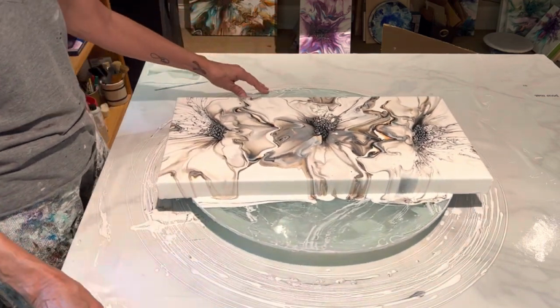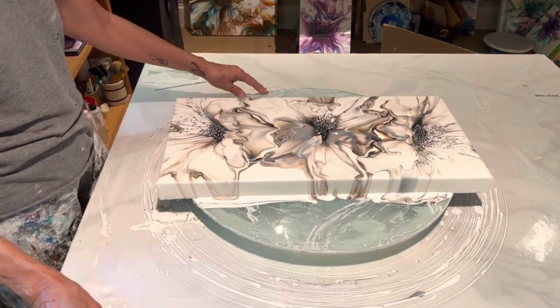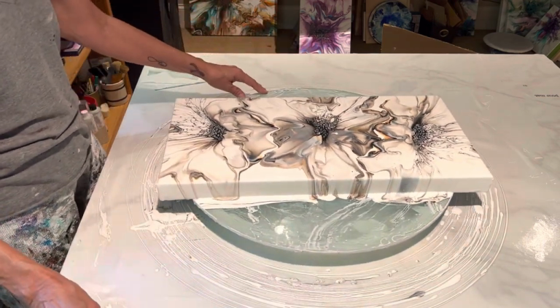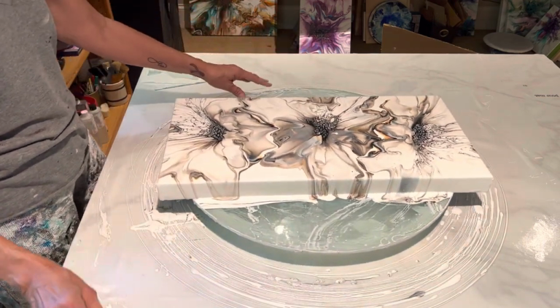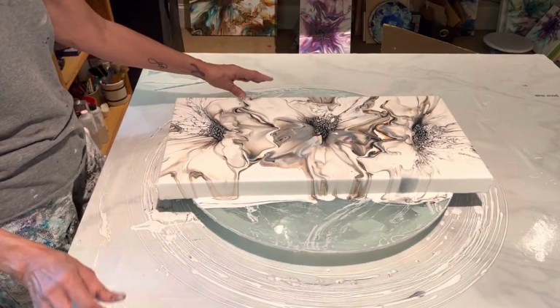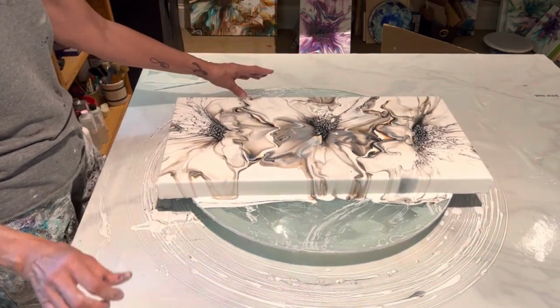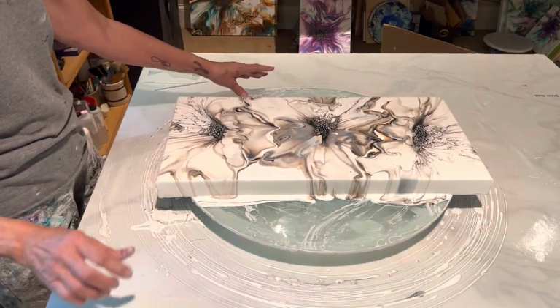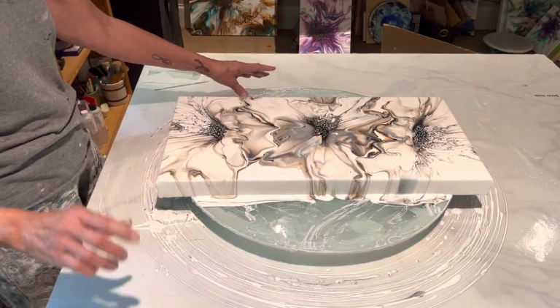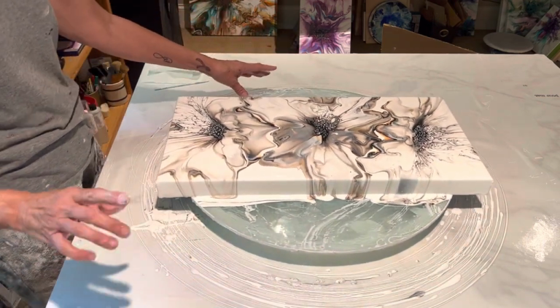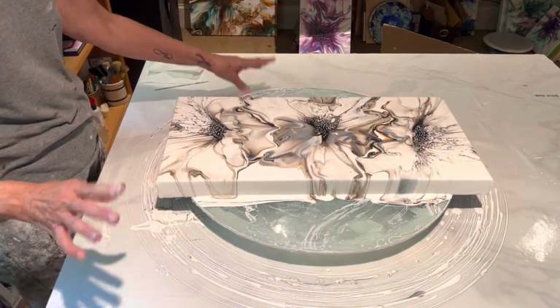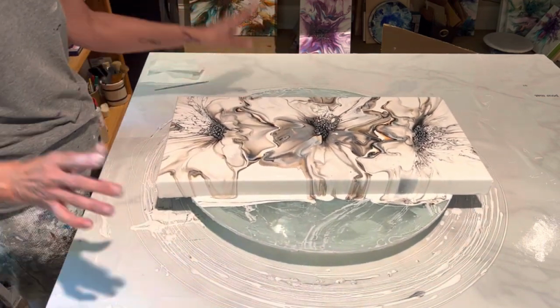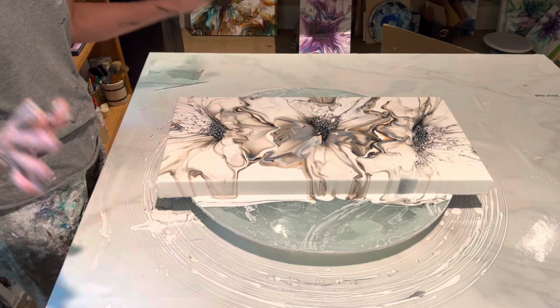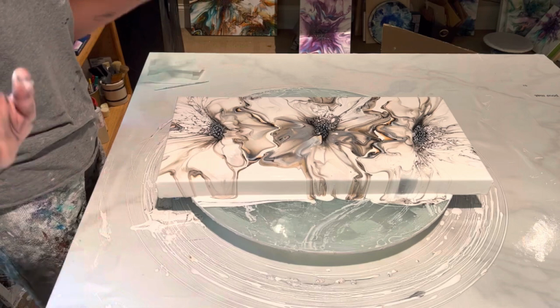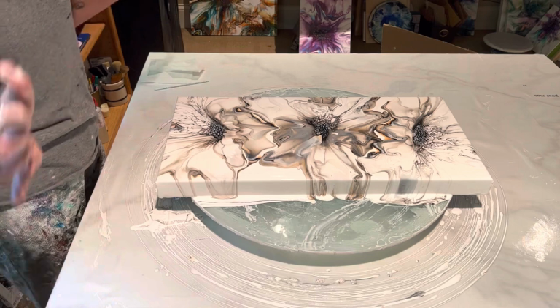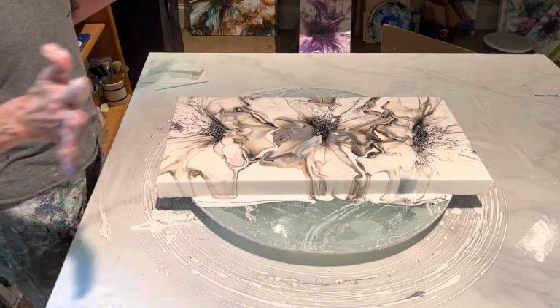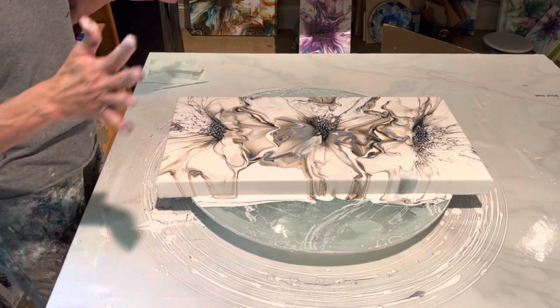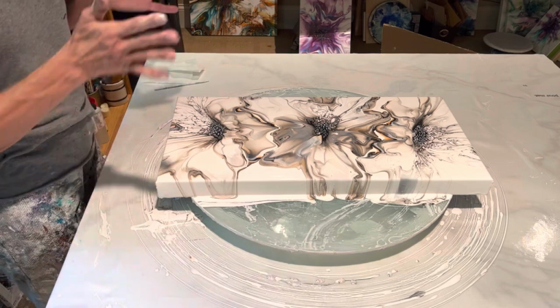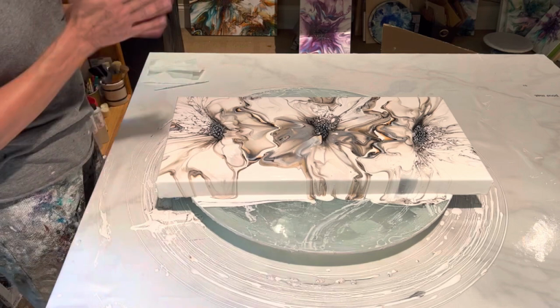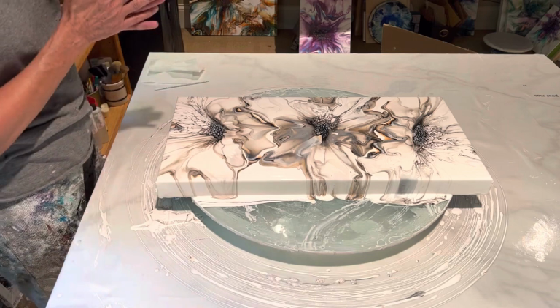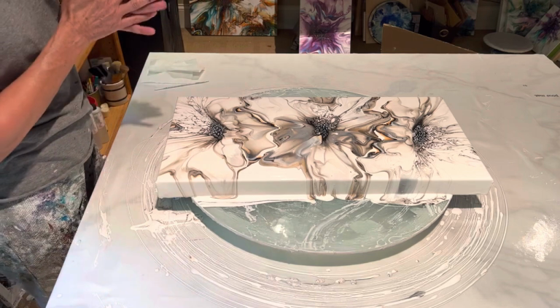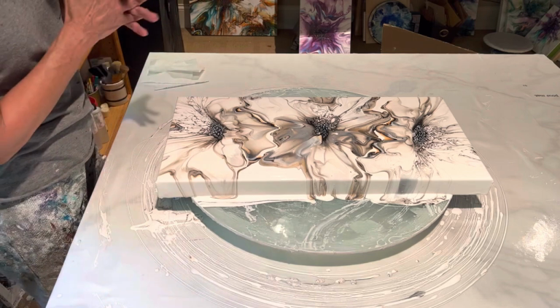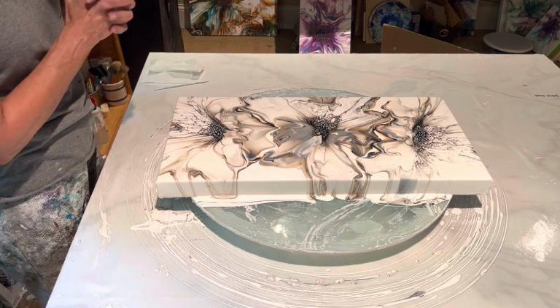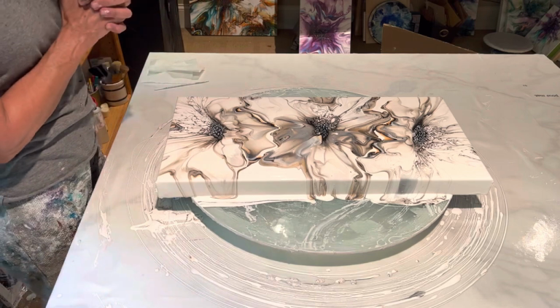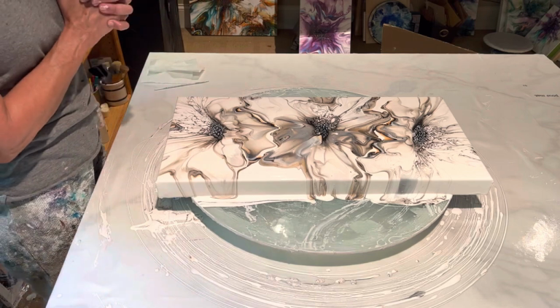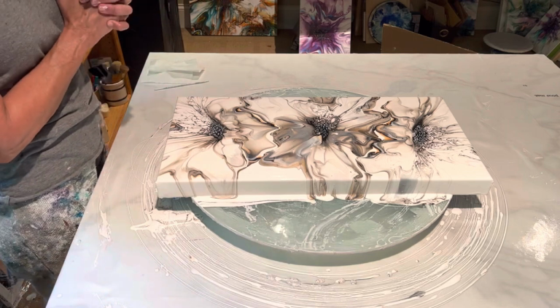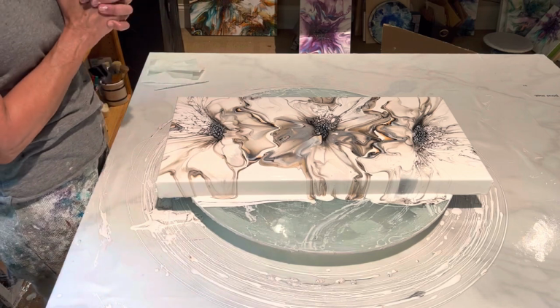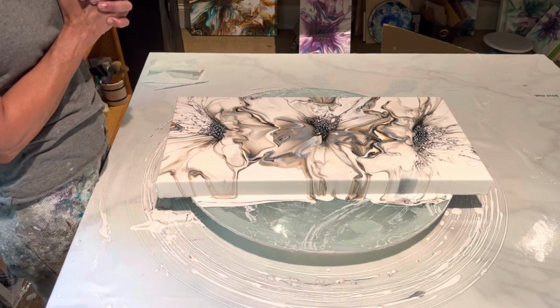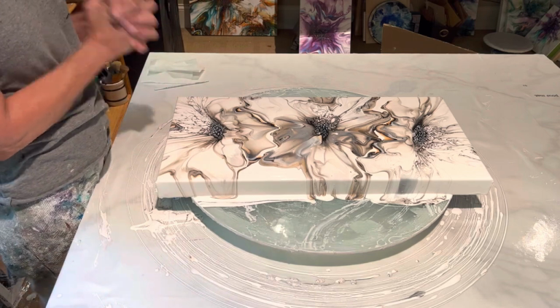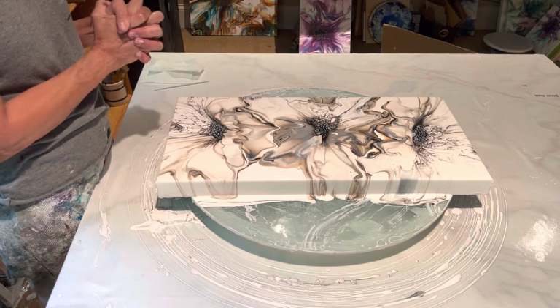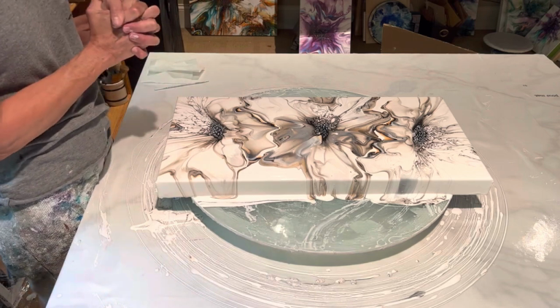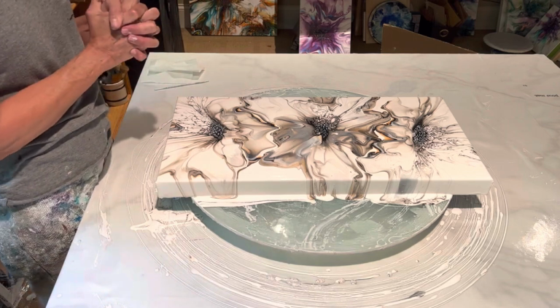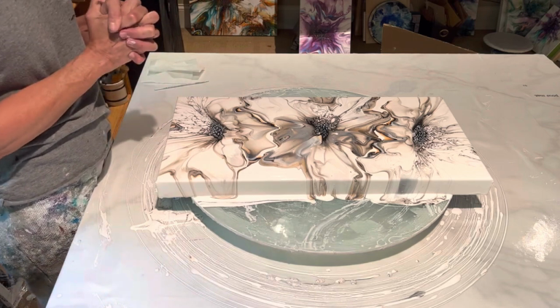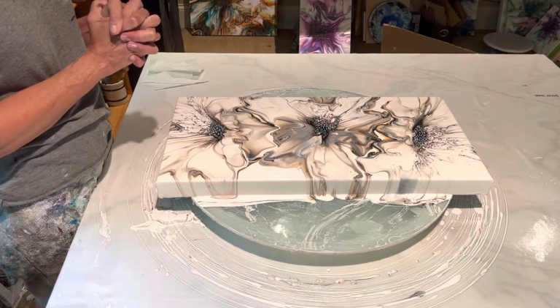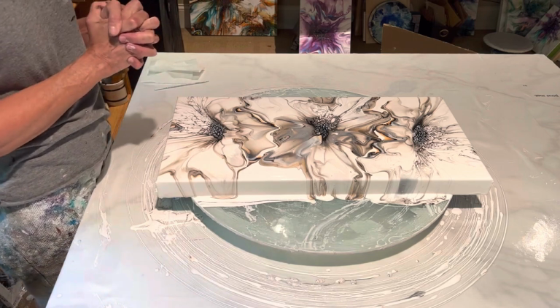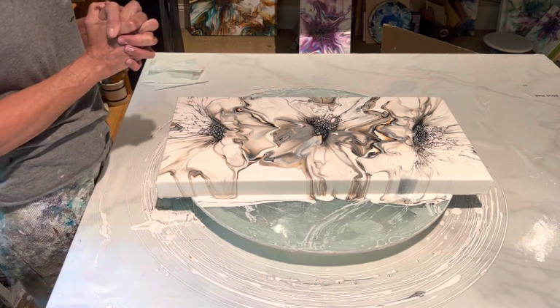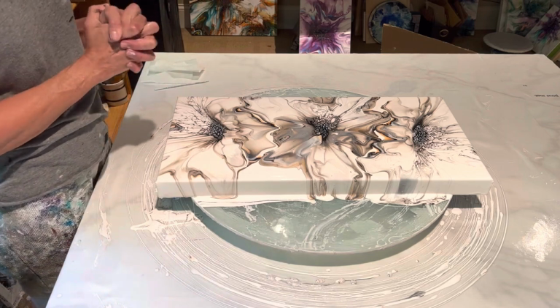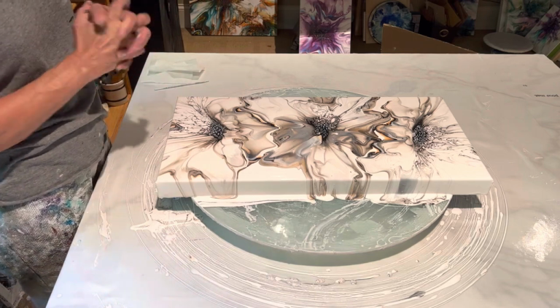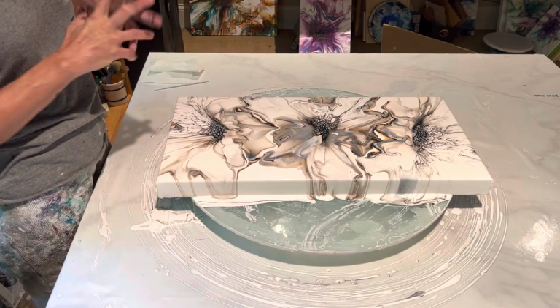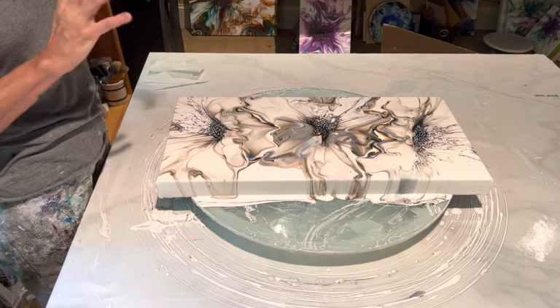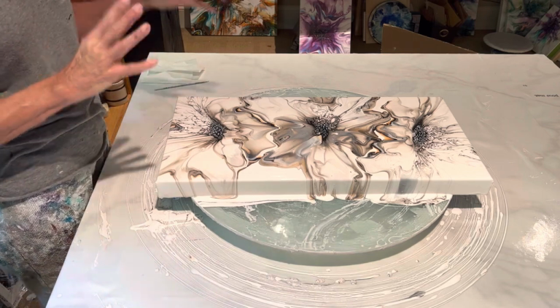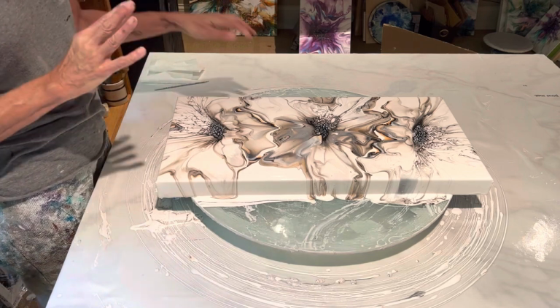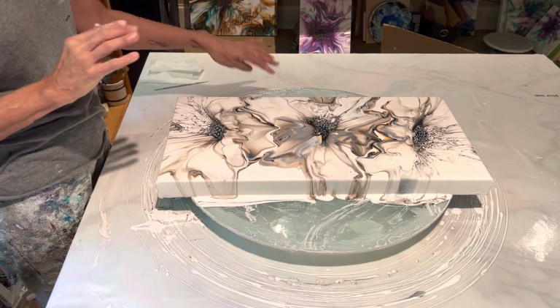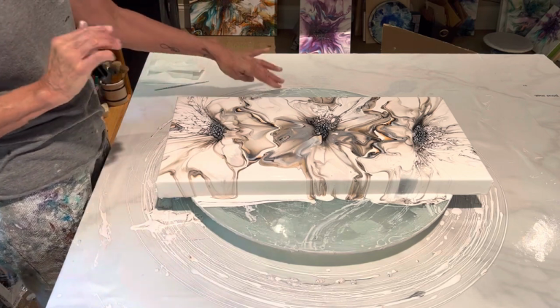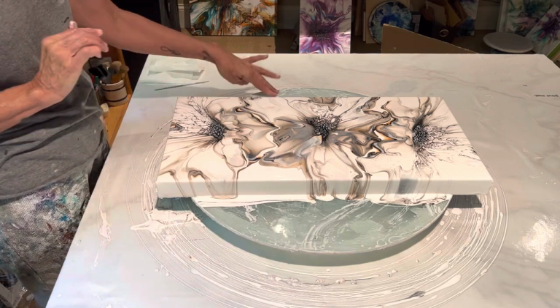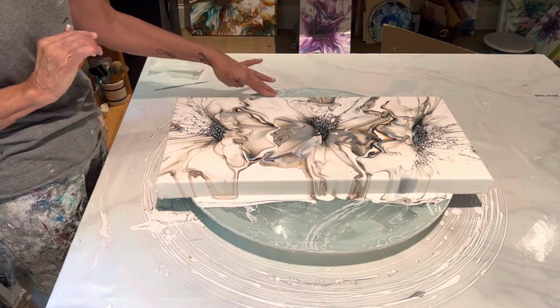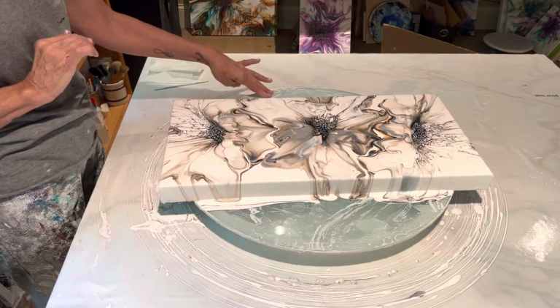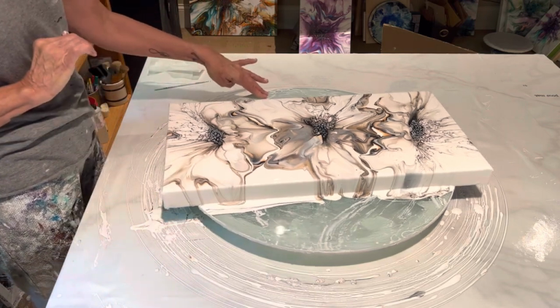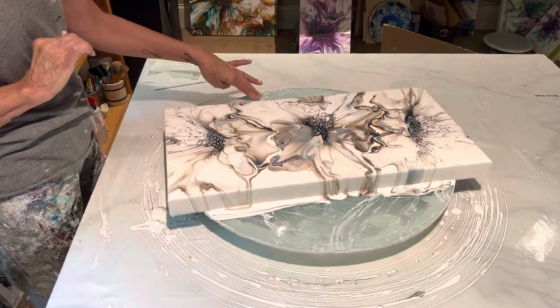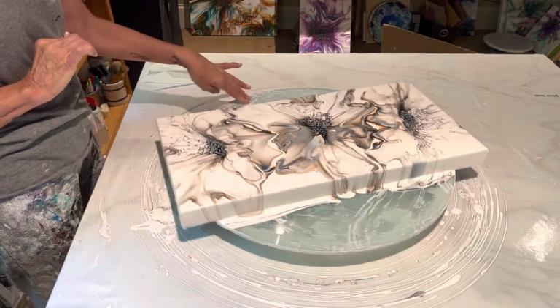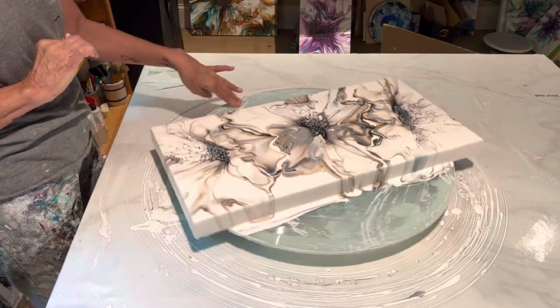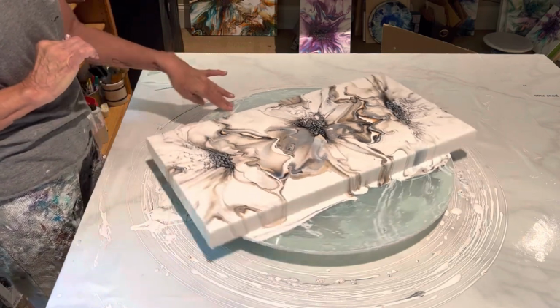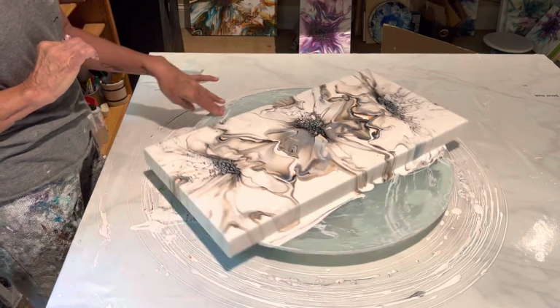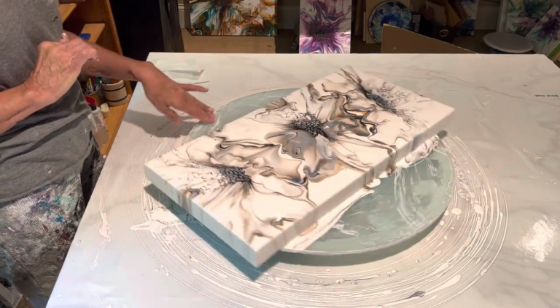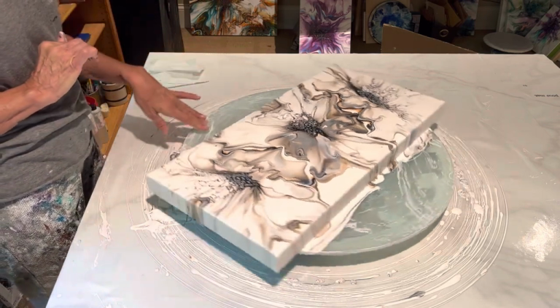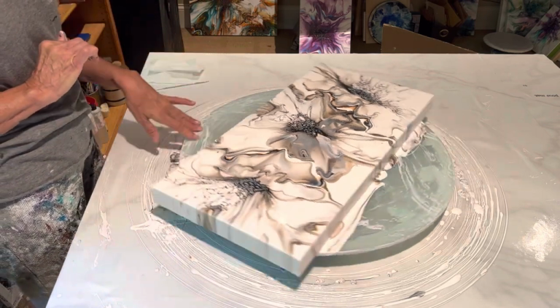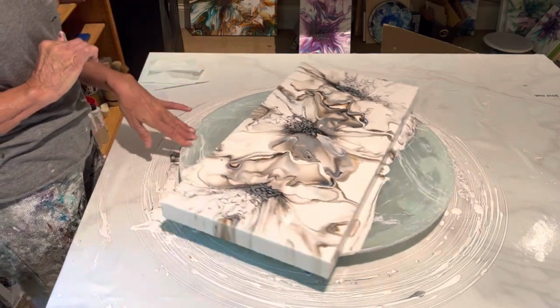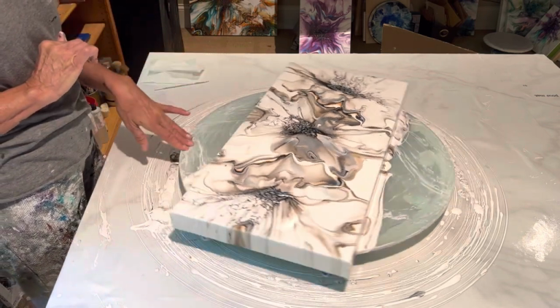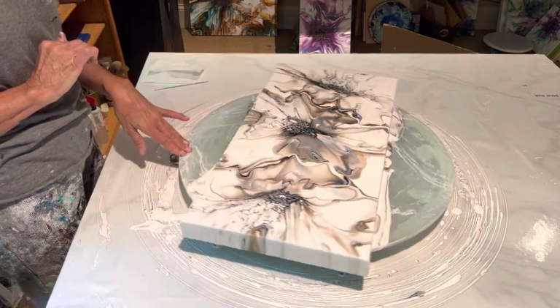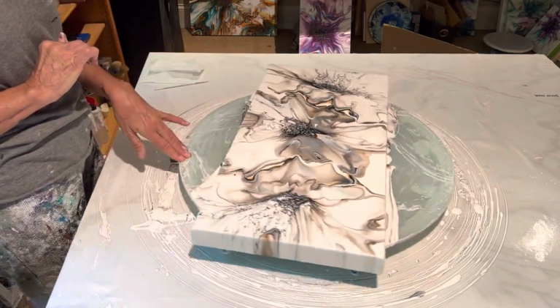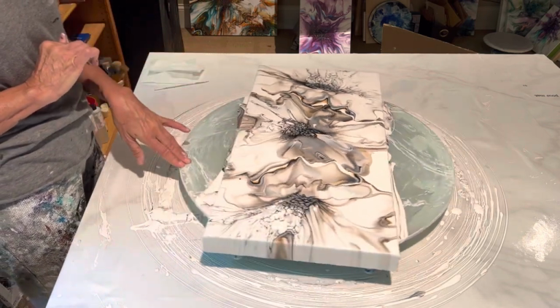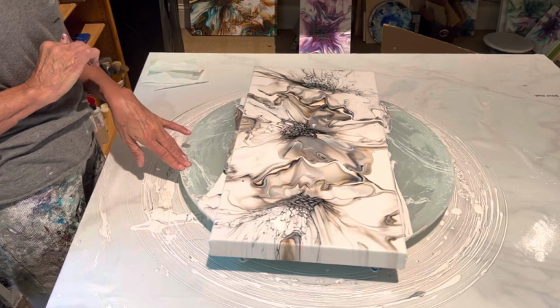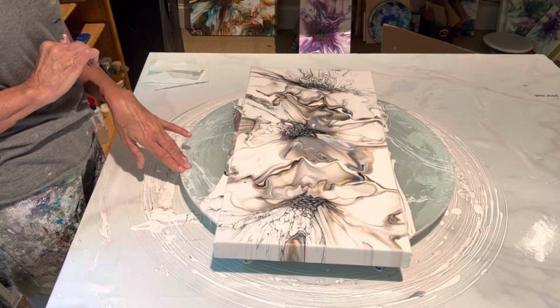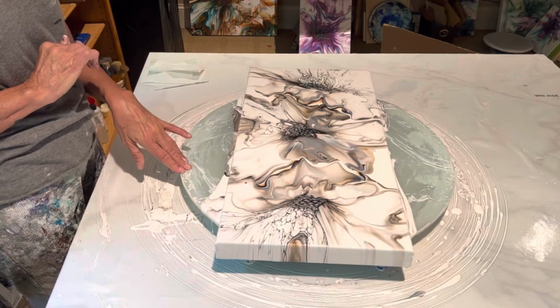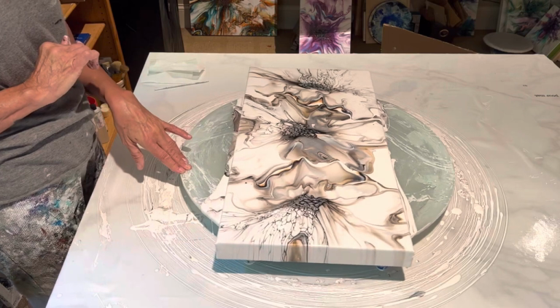Okay, so anyway, here we are. I absolutely love this — it is absolutely gorgeous.